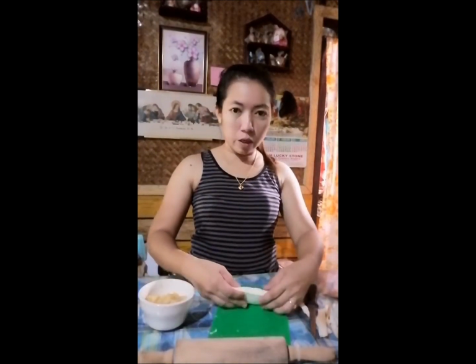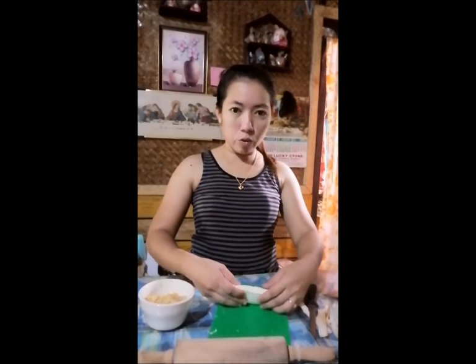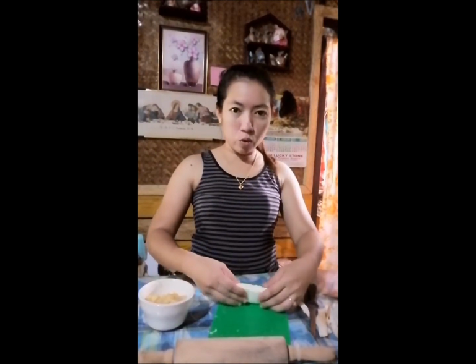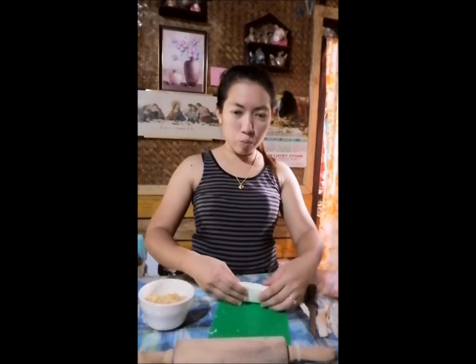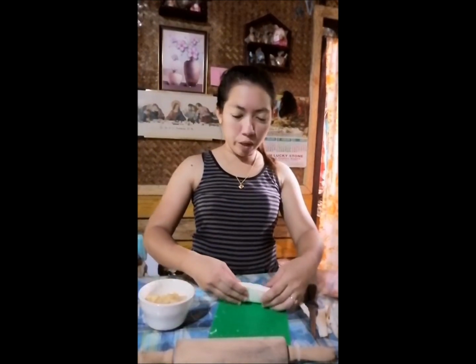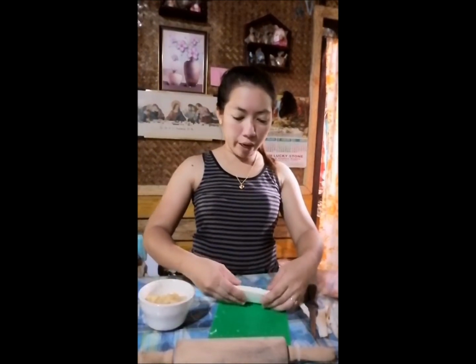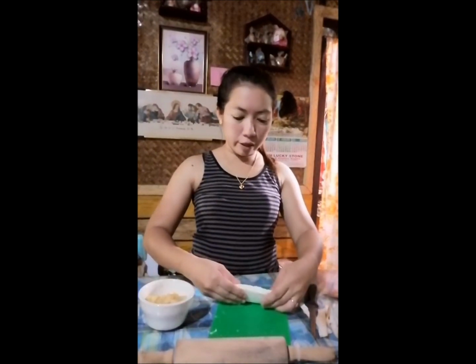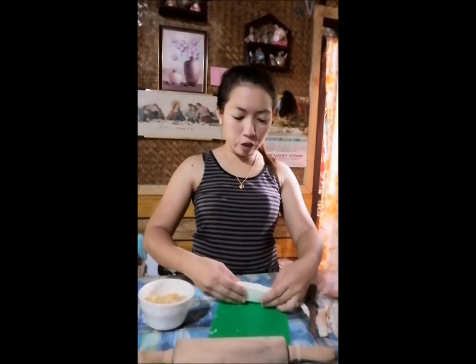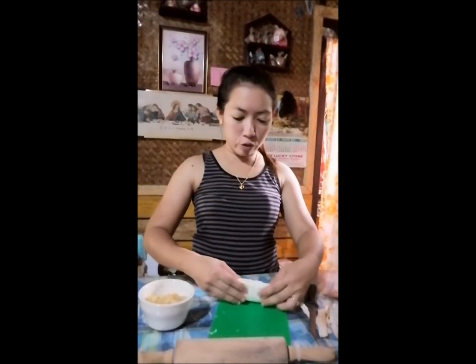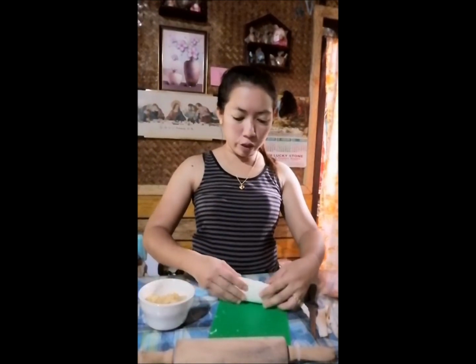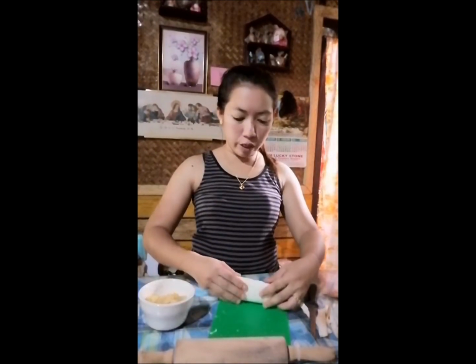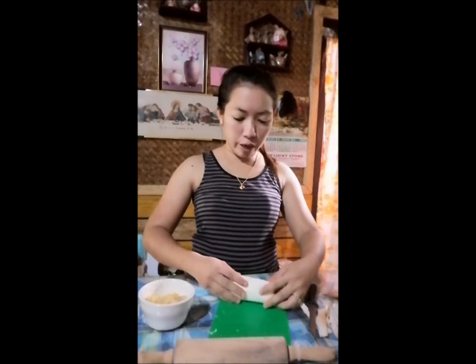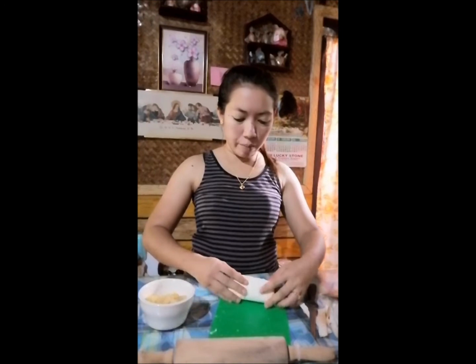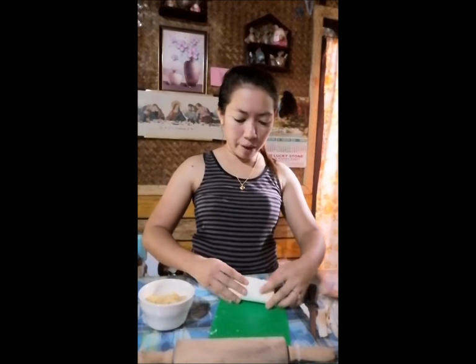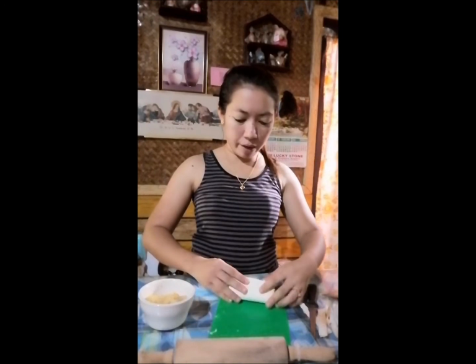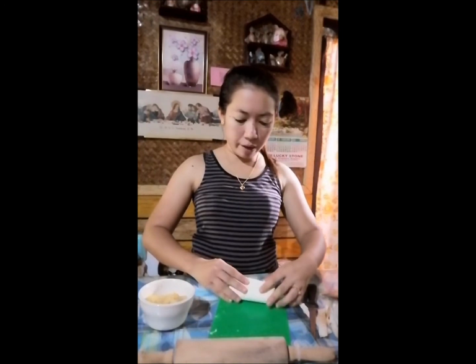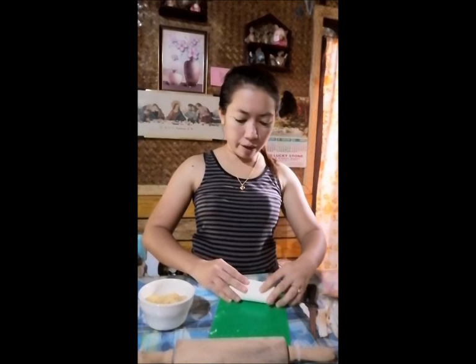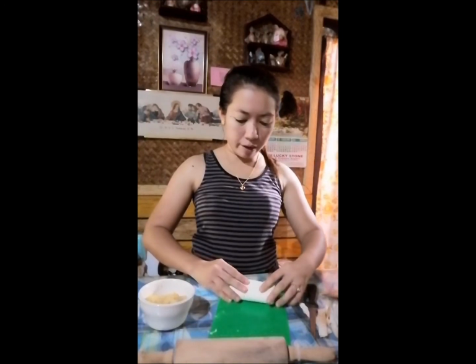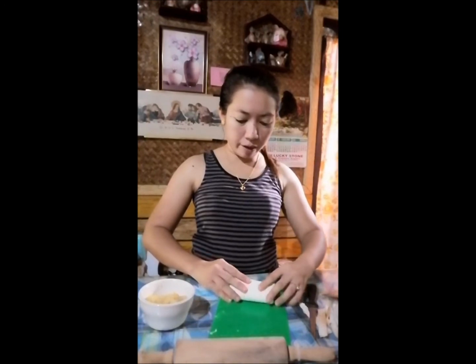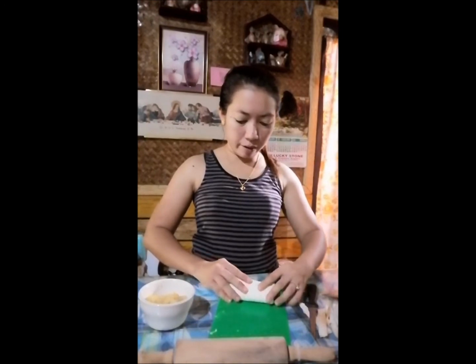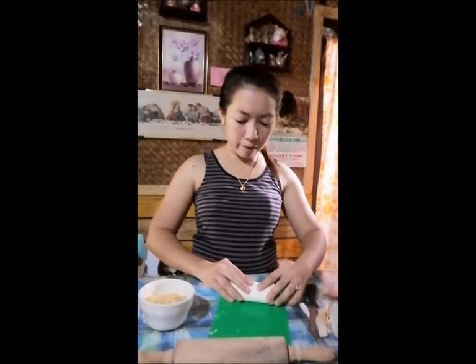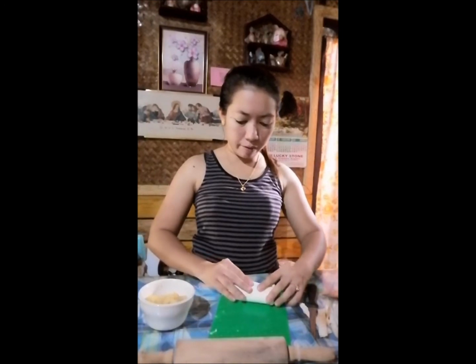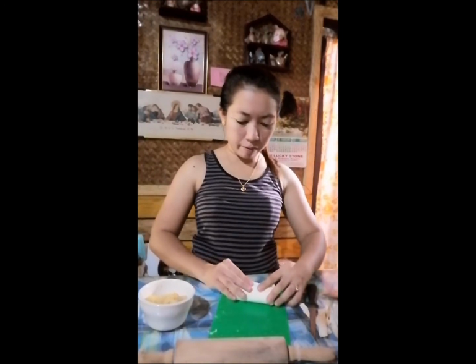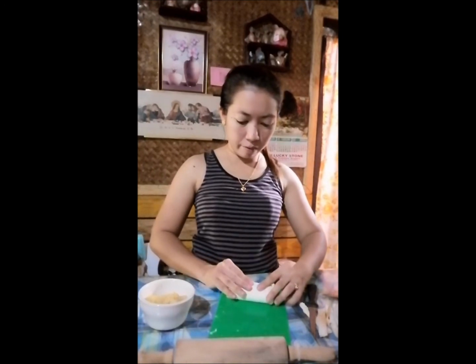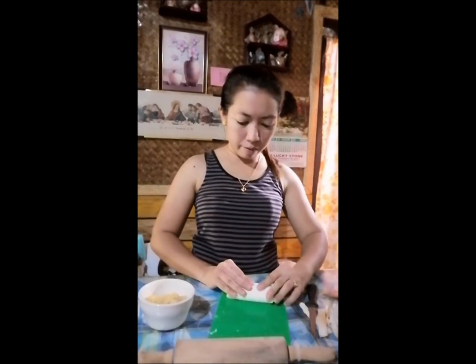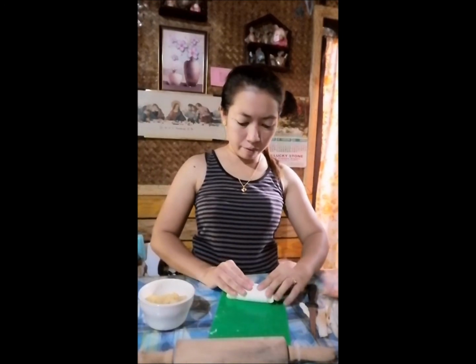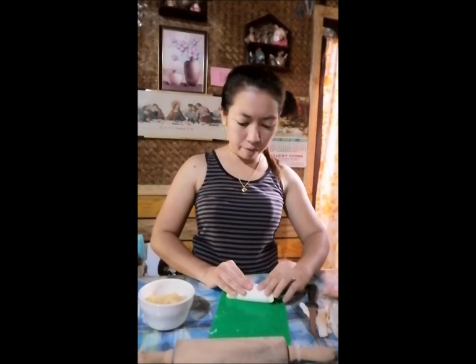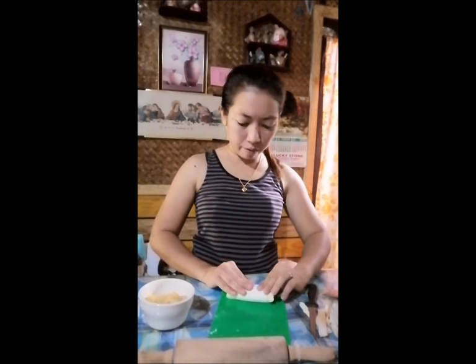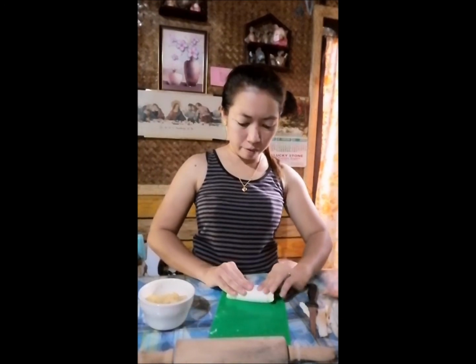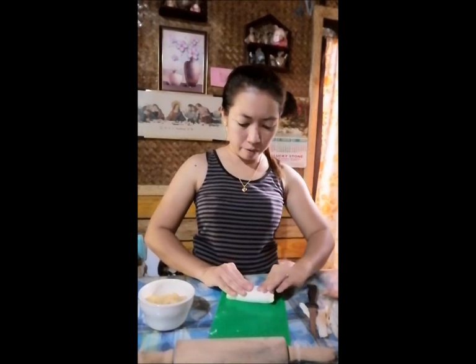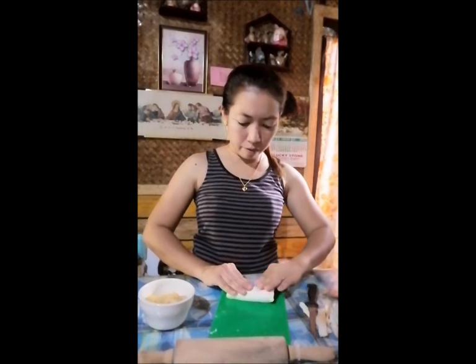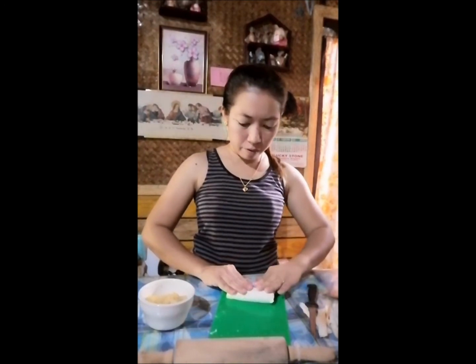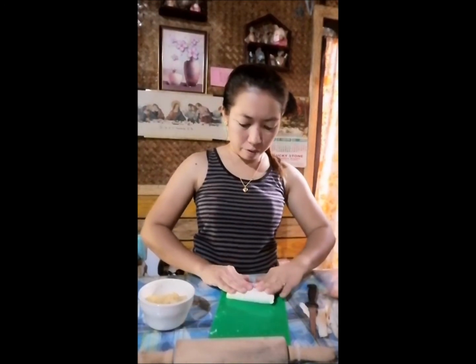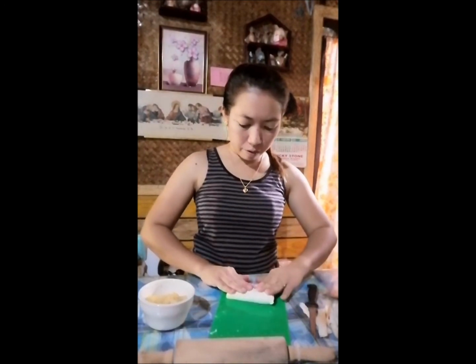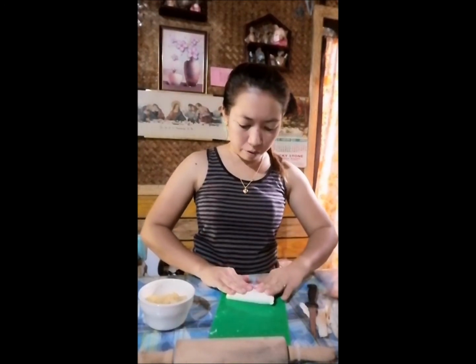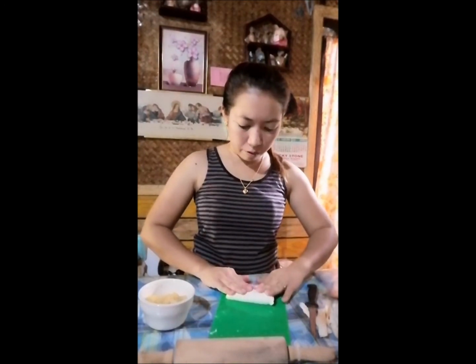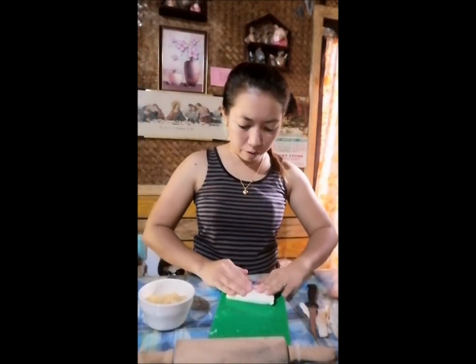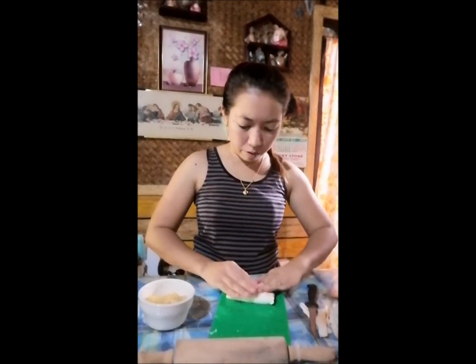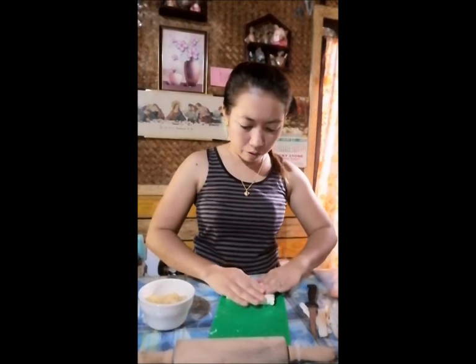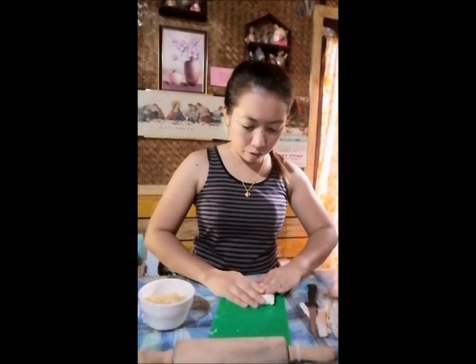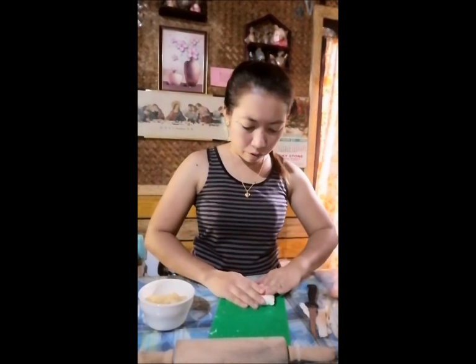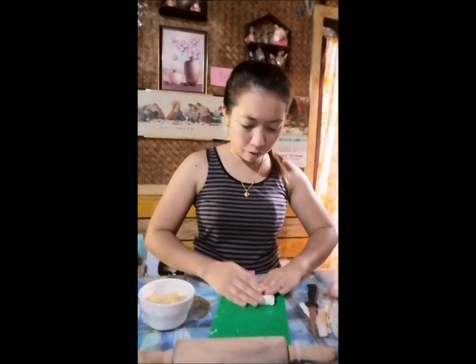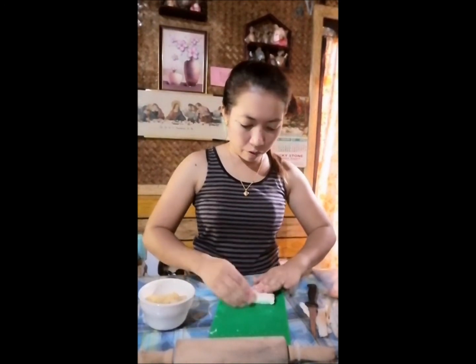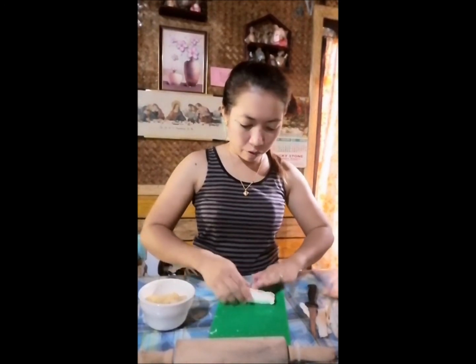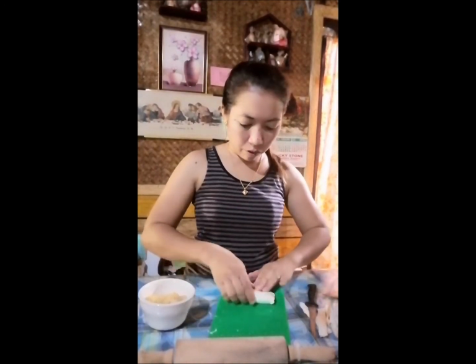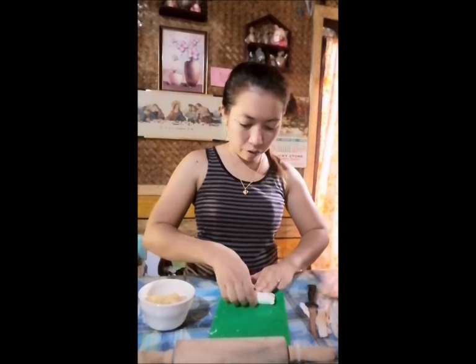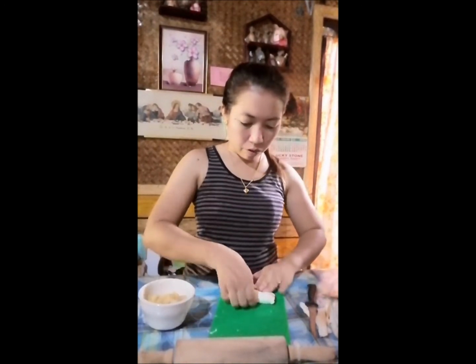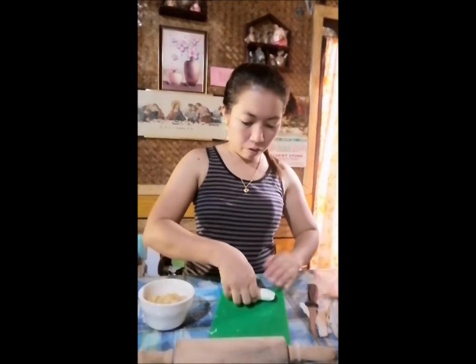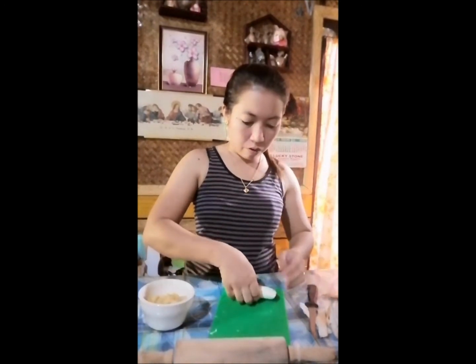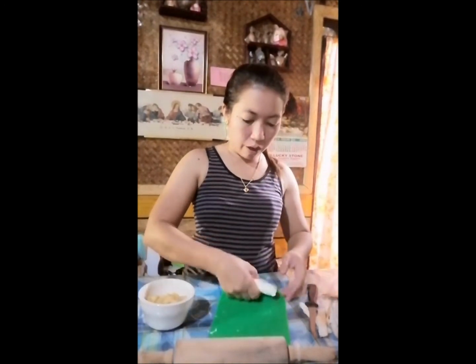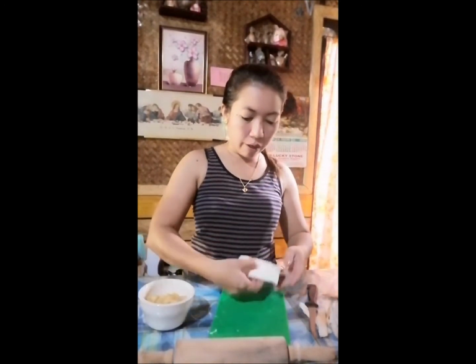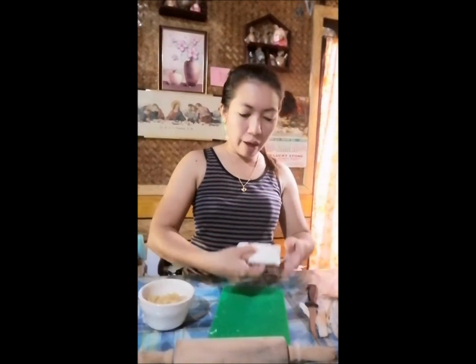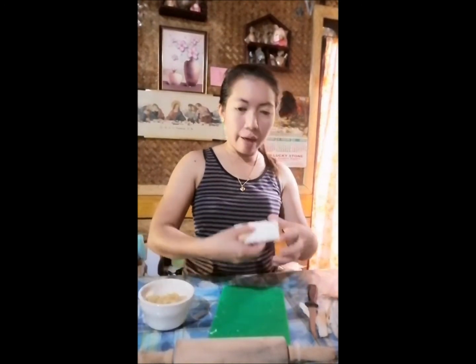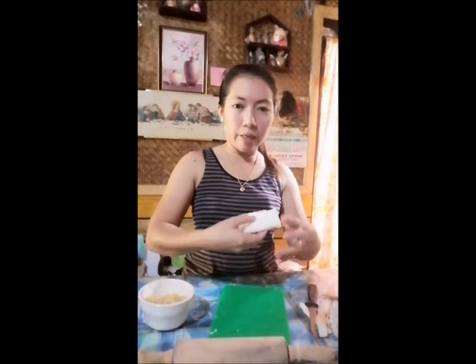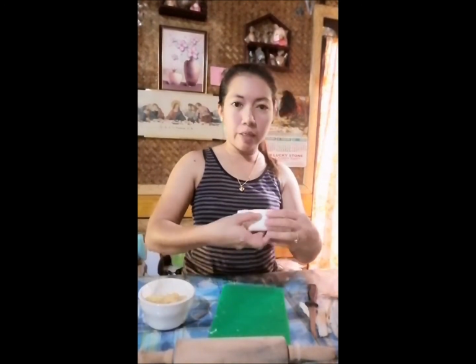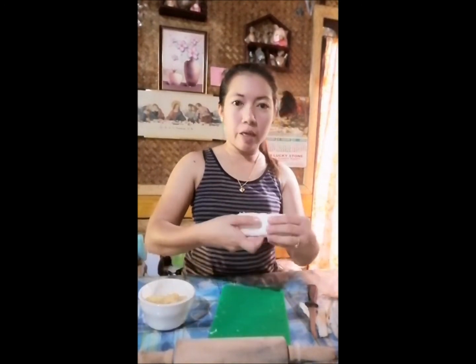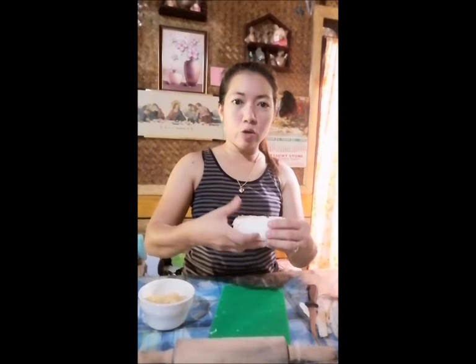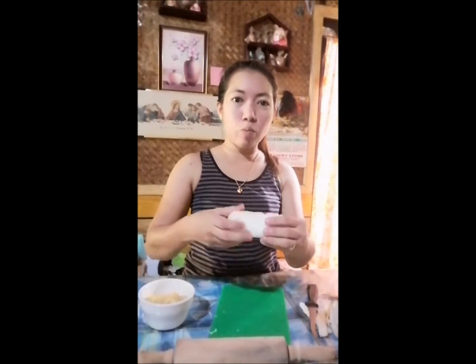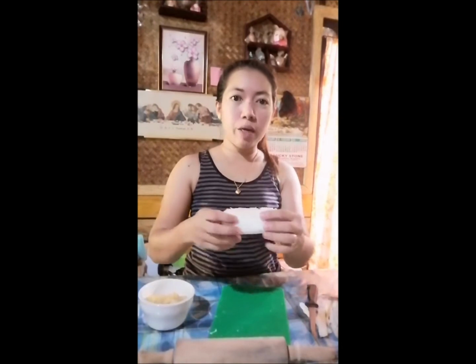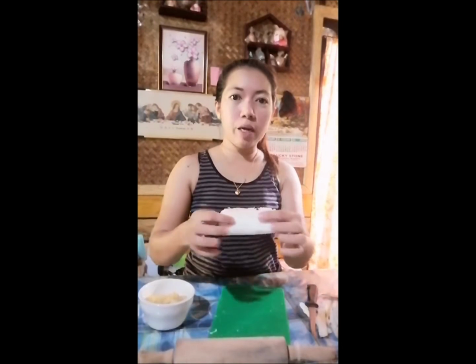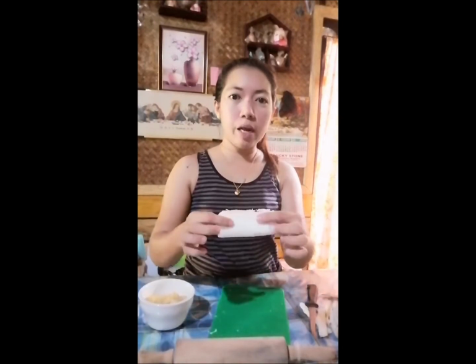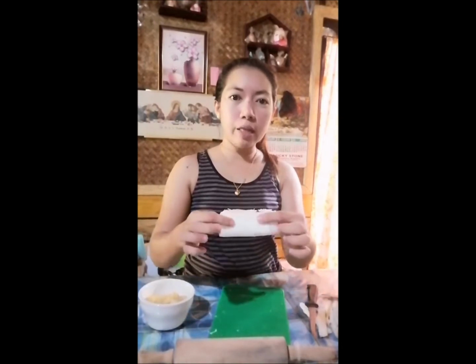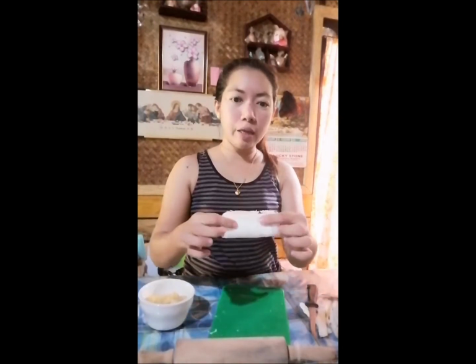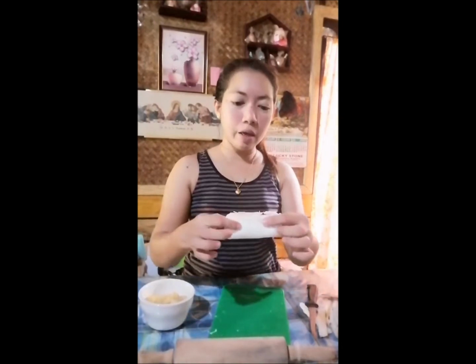Itutupin natin yung tinapay. Okay, itutupin na natin.